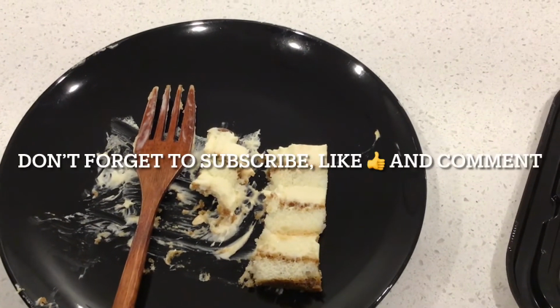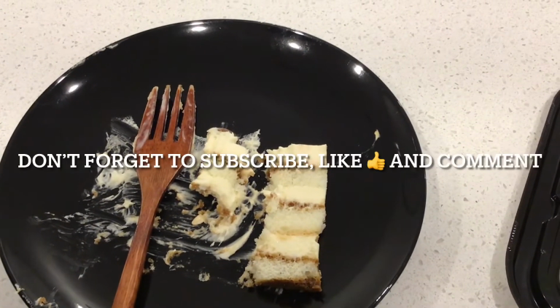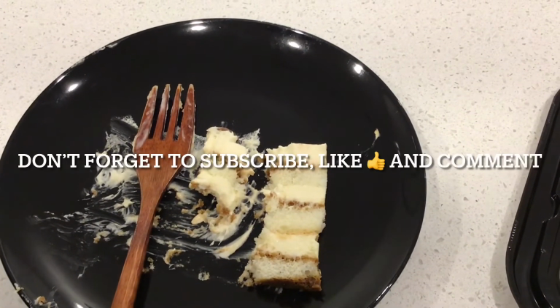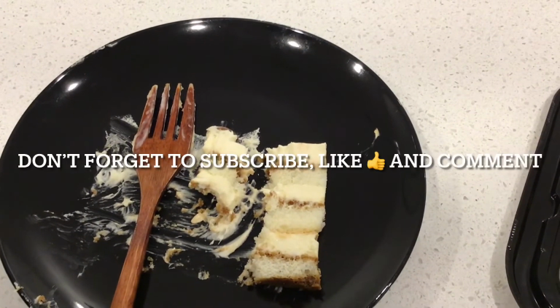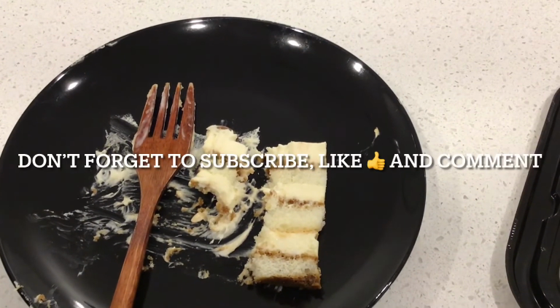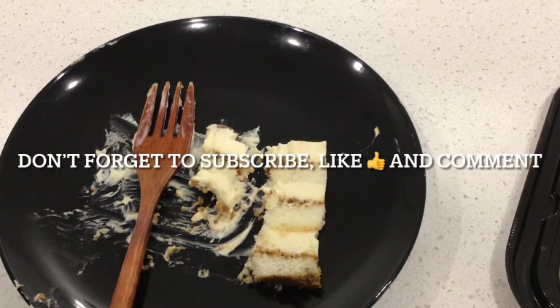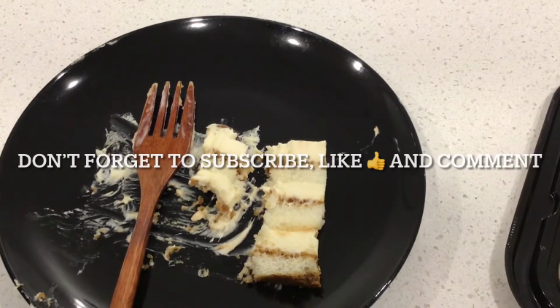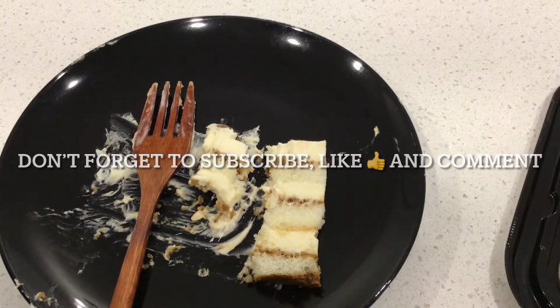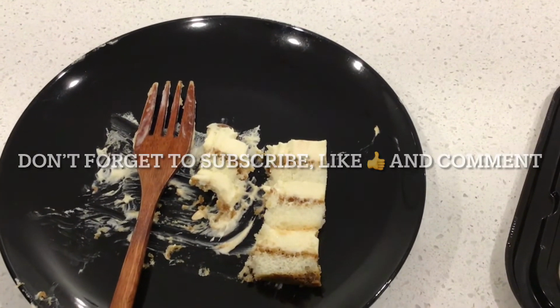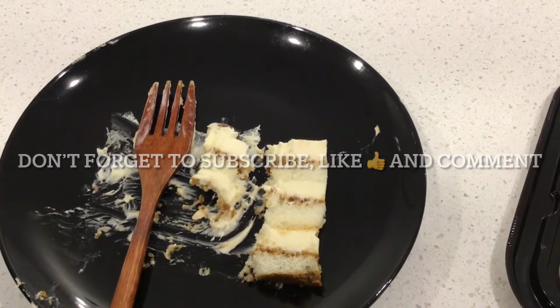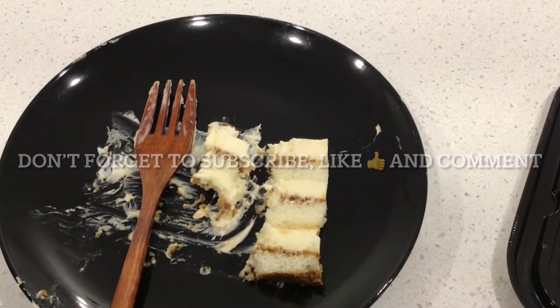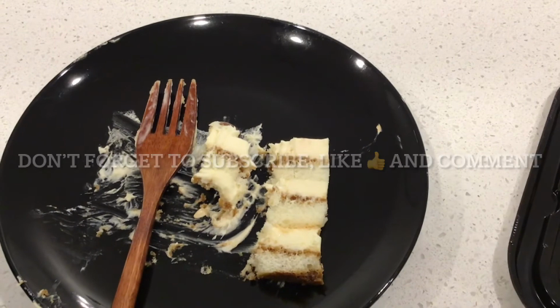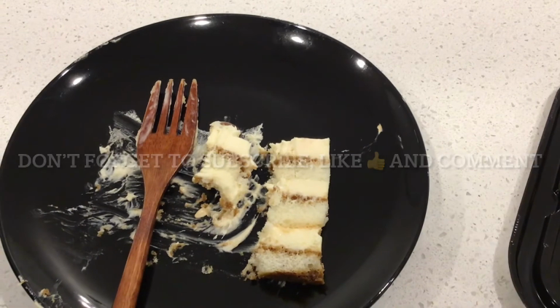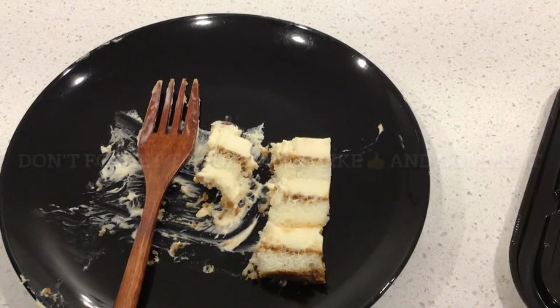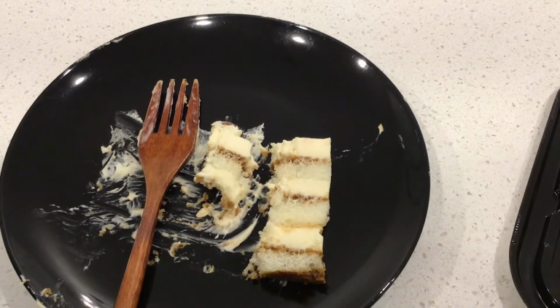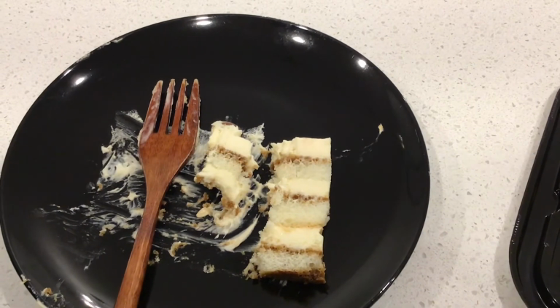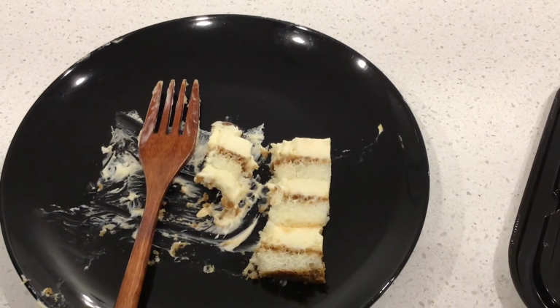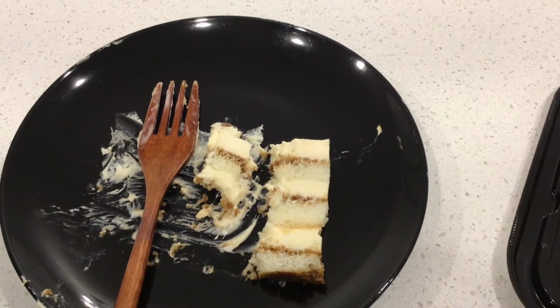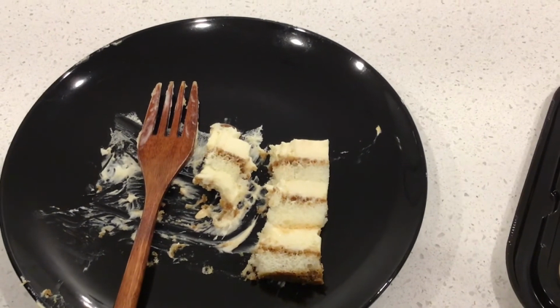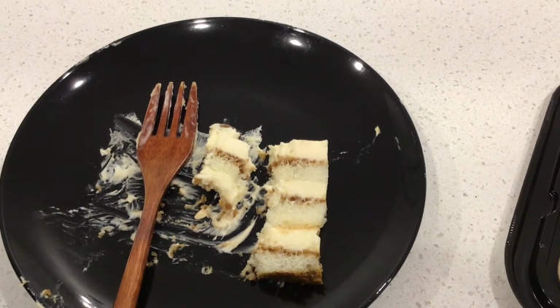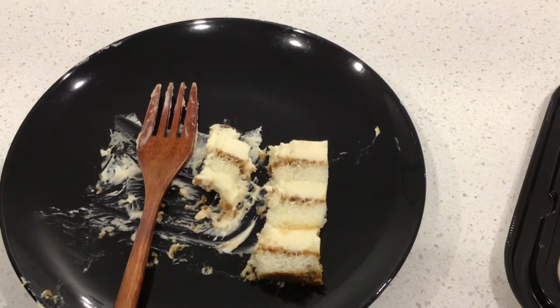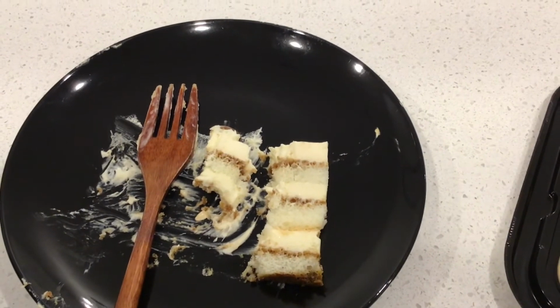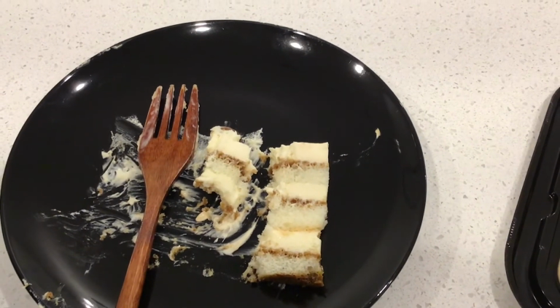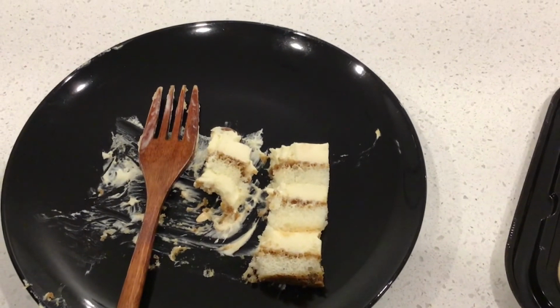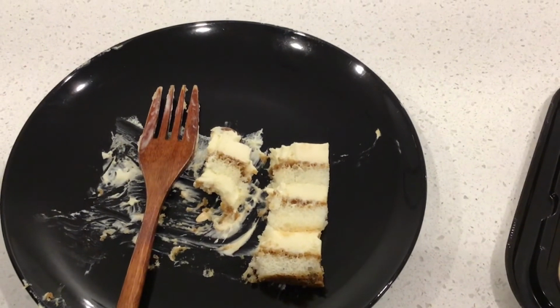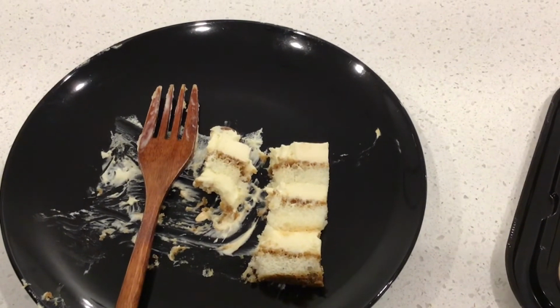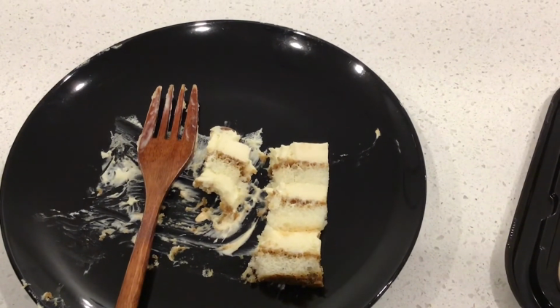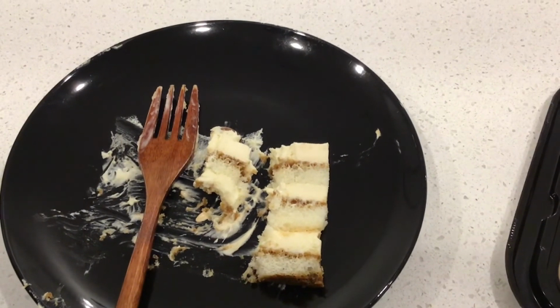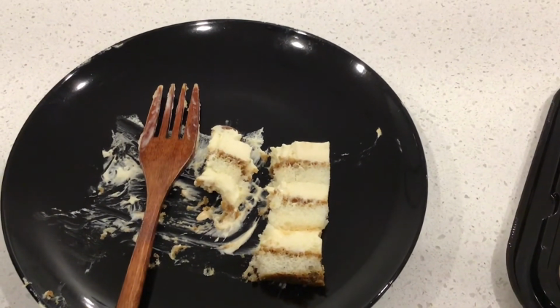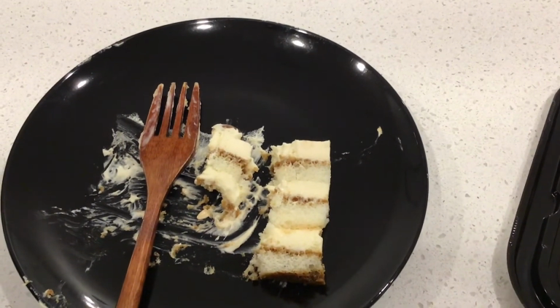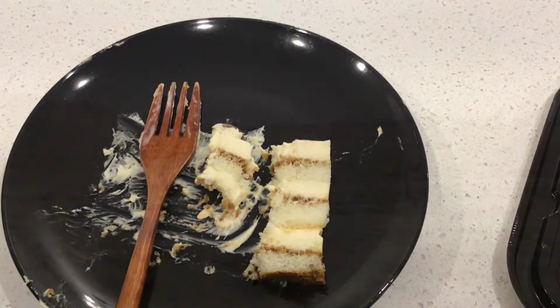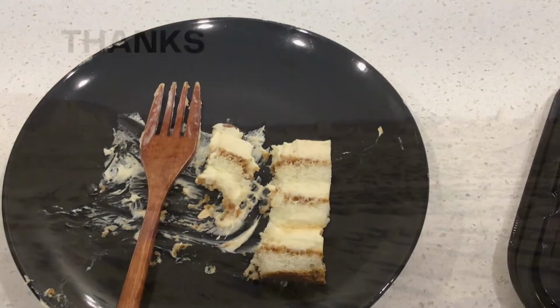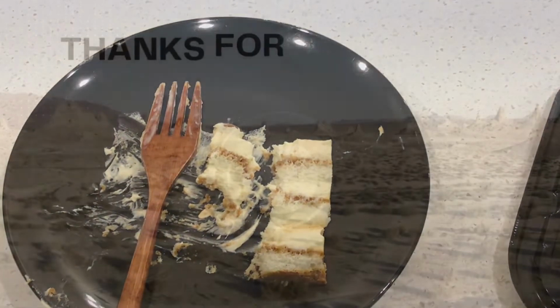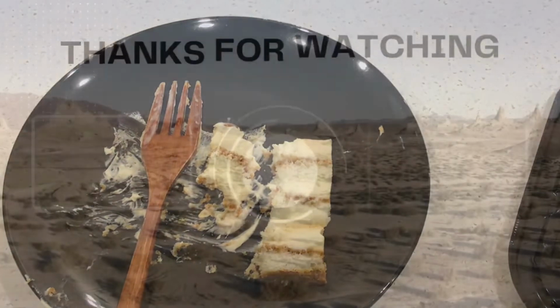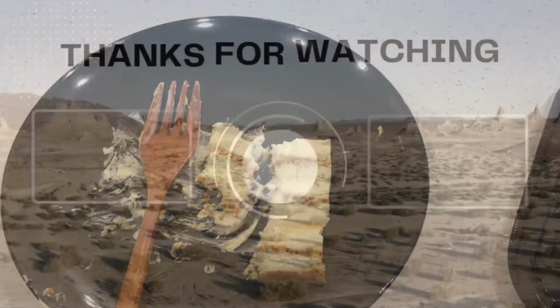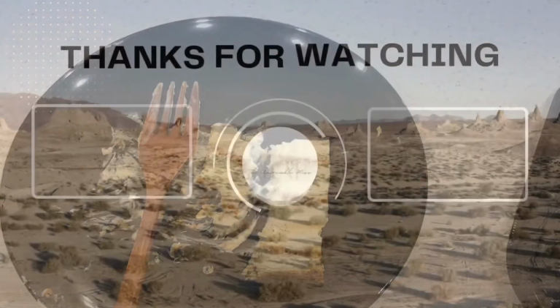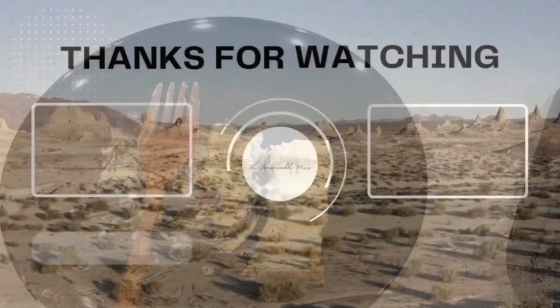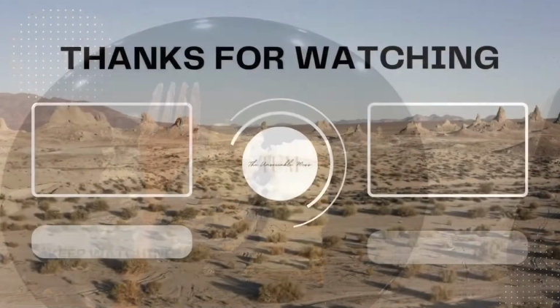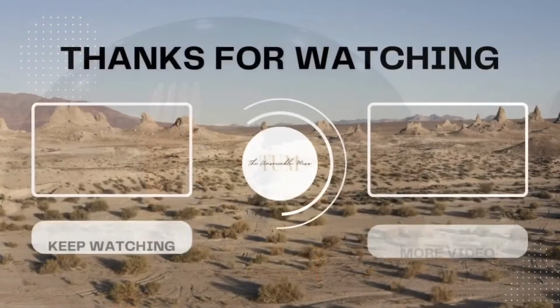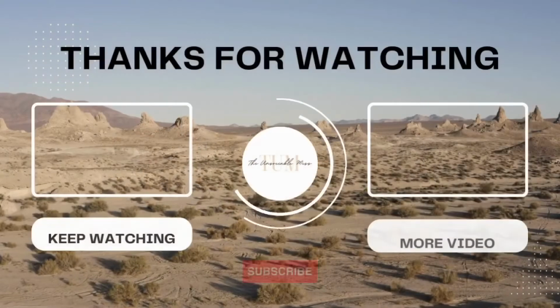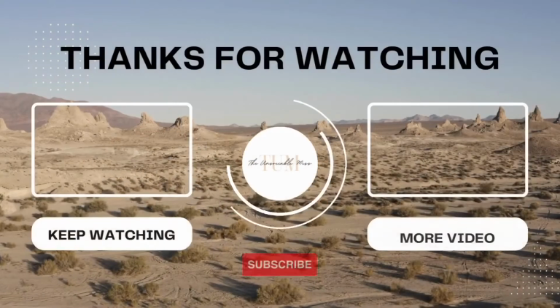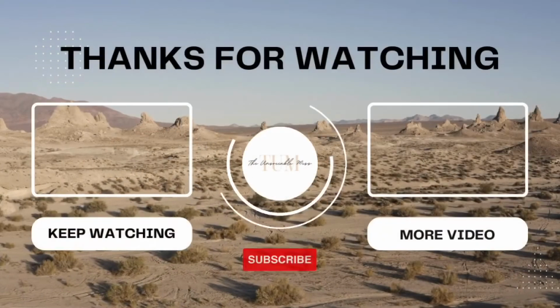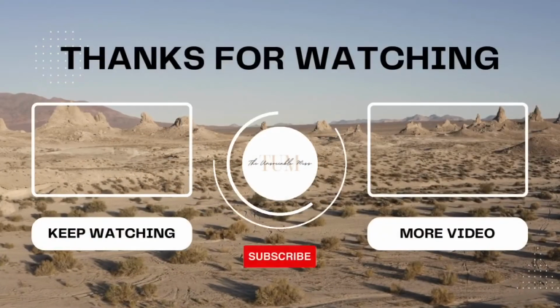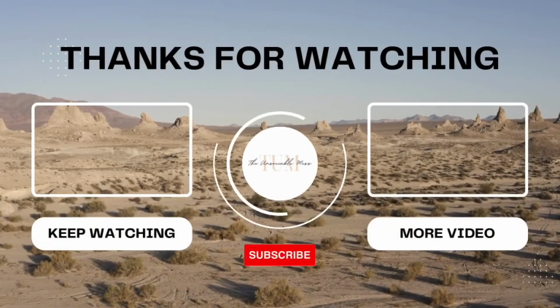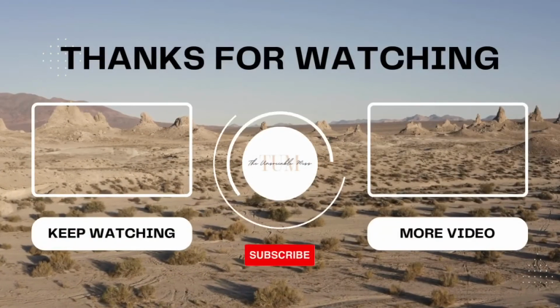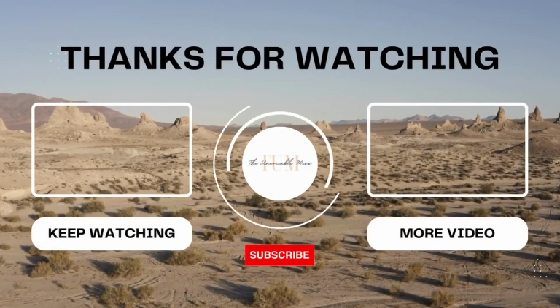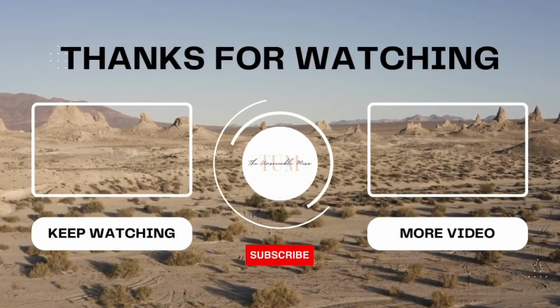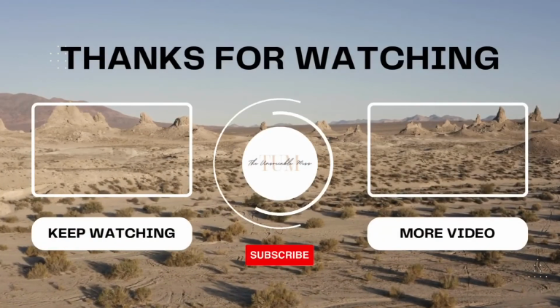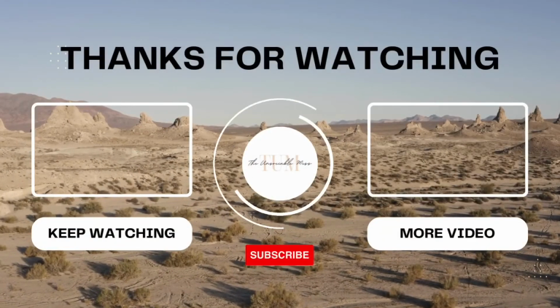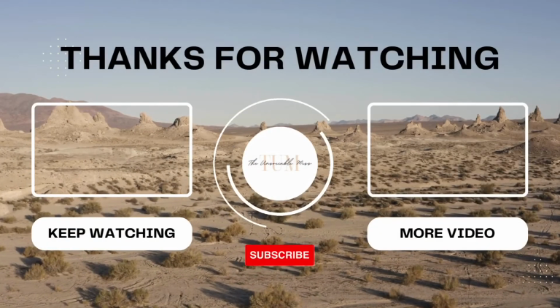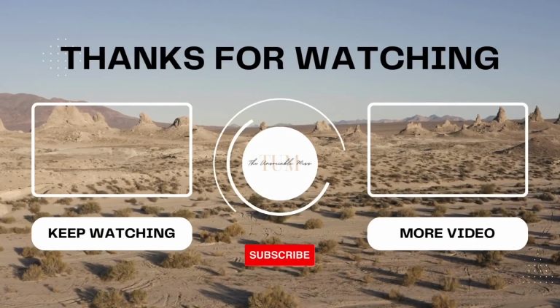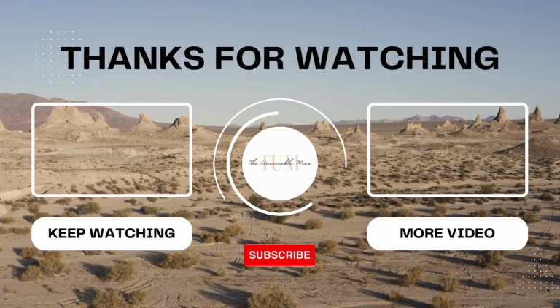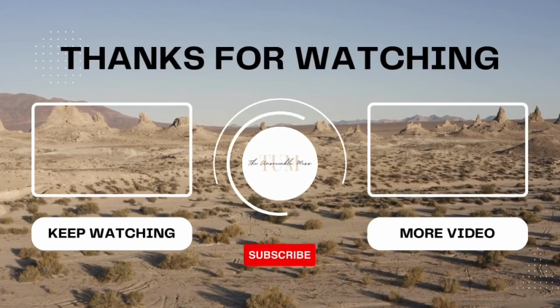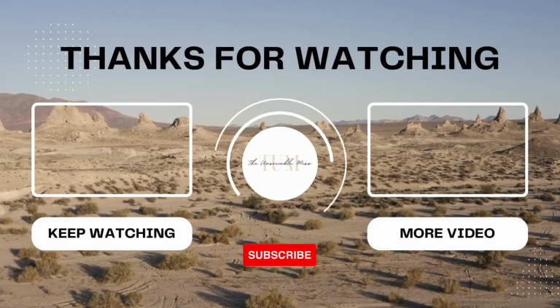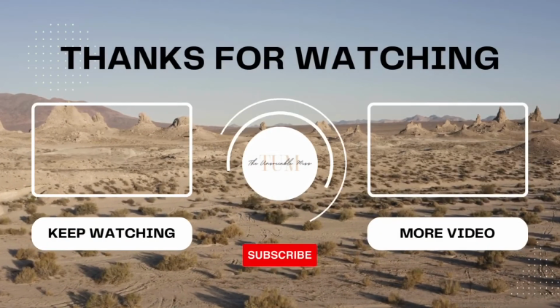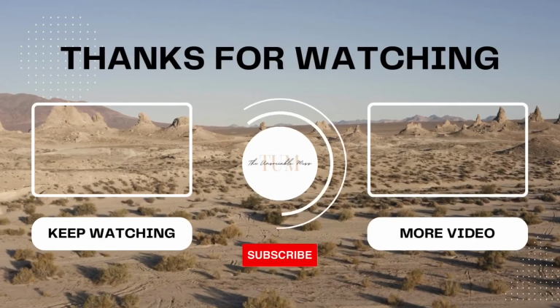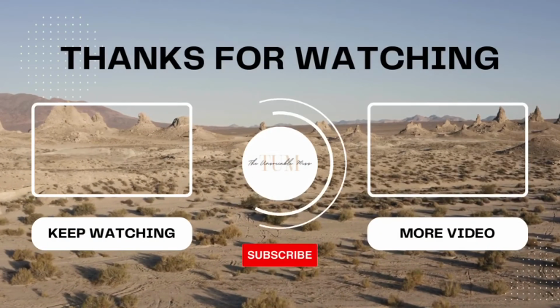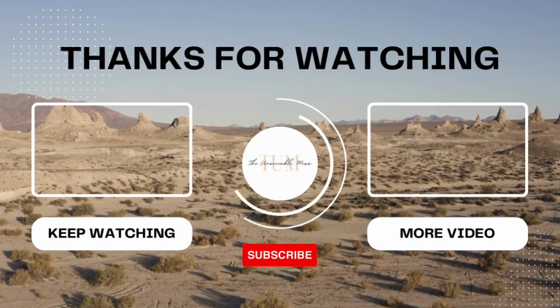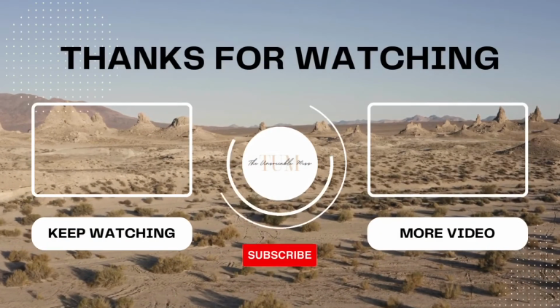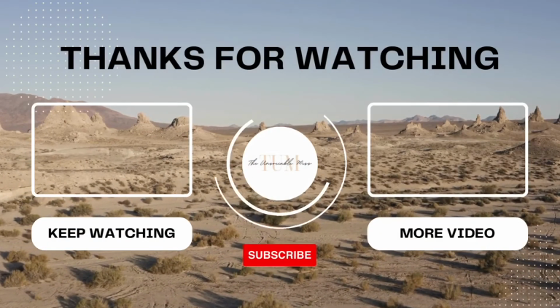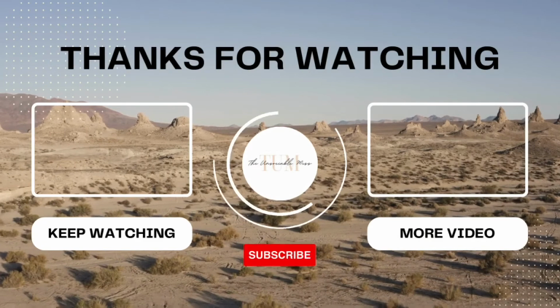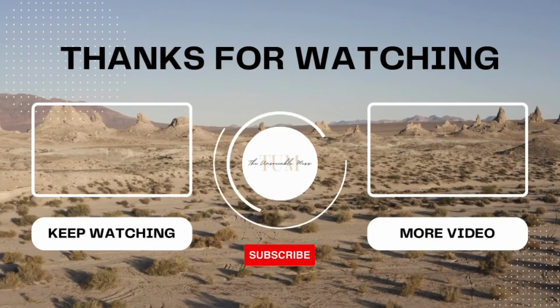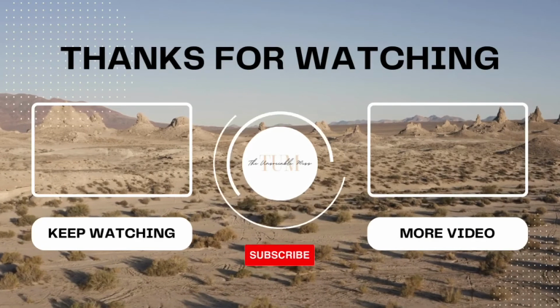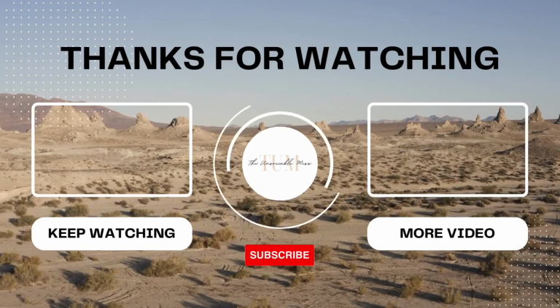Don't forget to subscribe, rate, and leave a comment. Until next time. Bye.